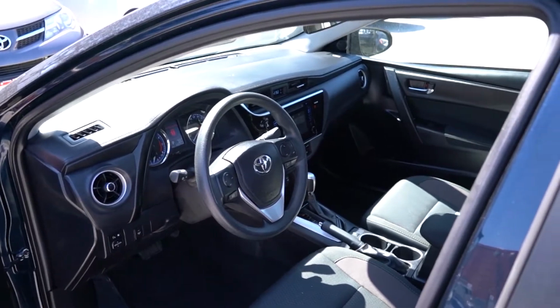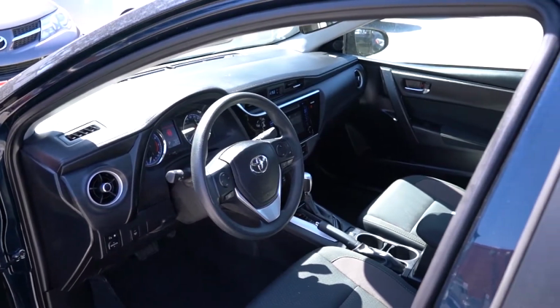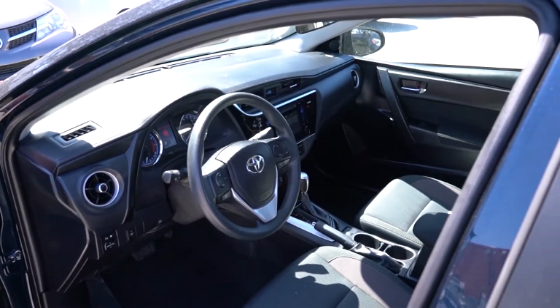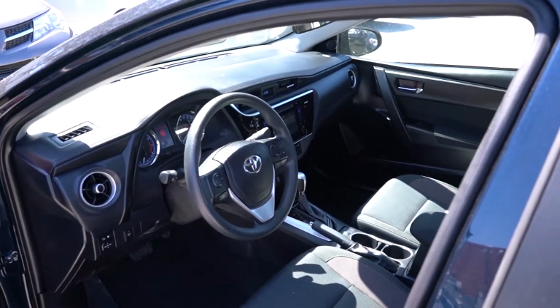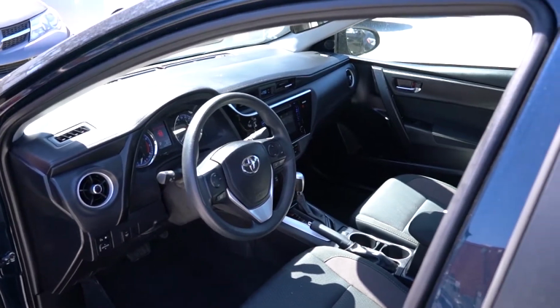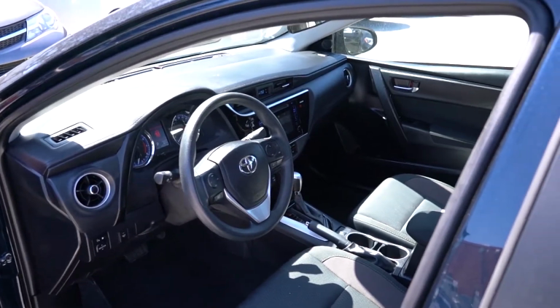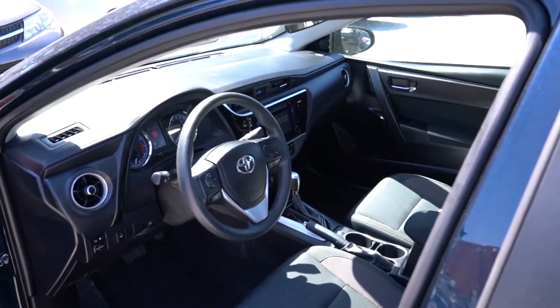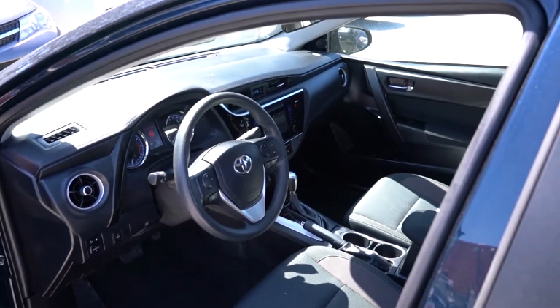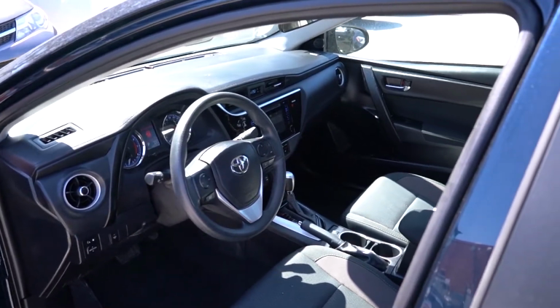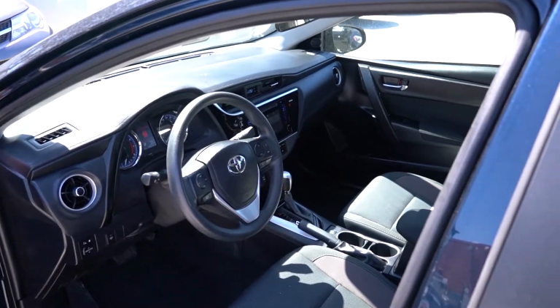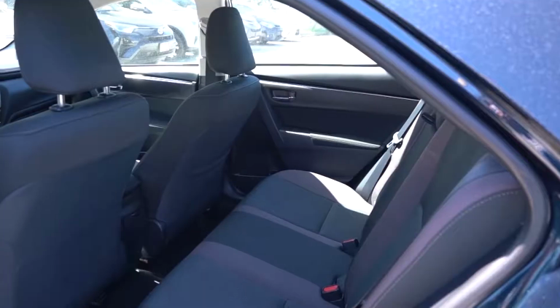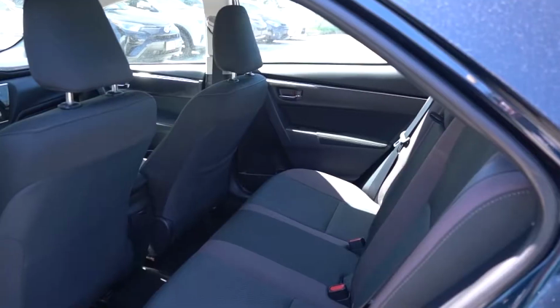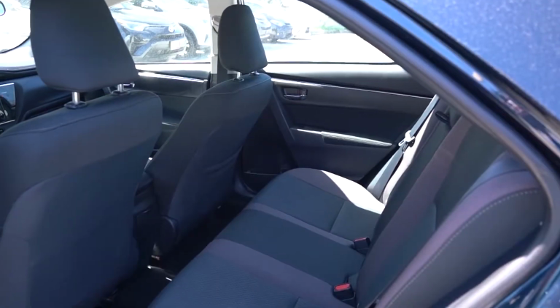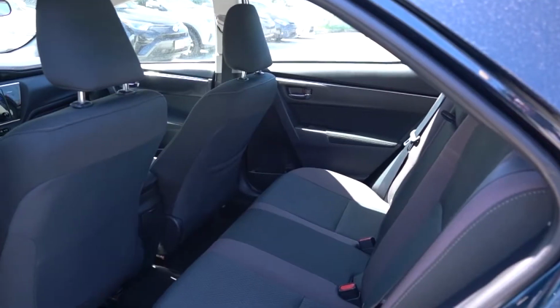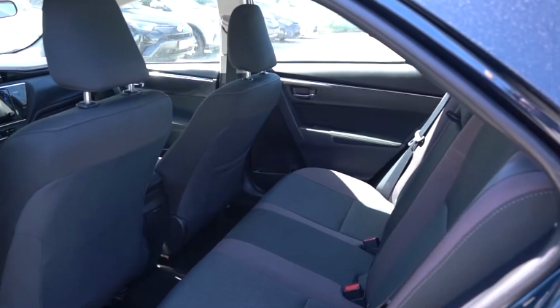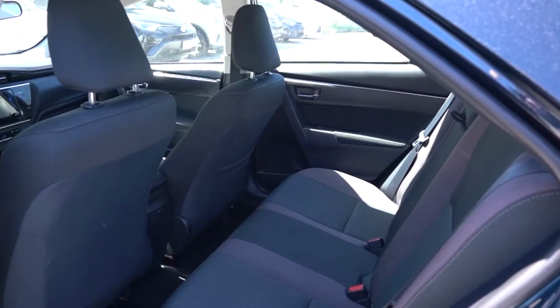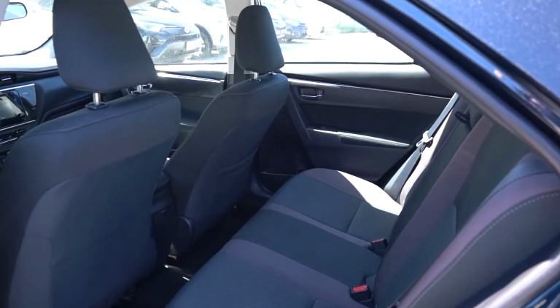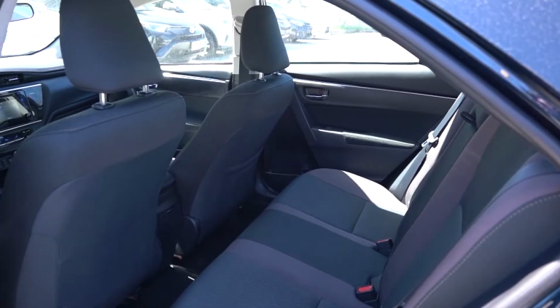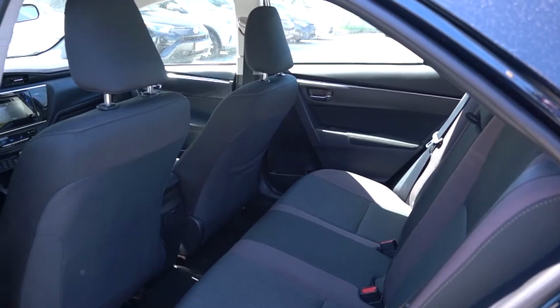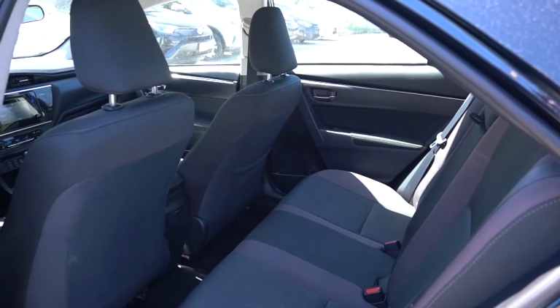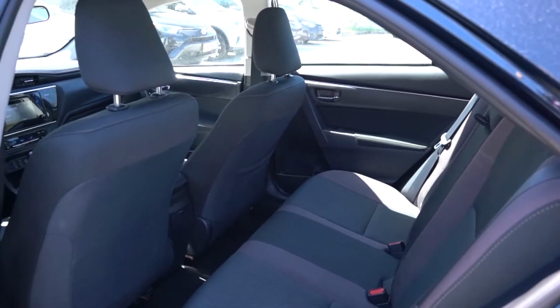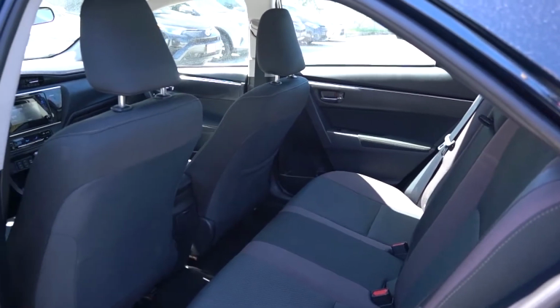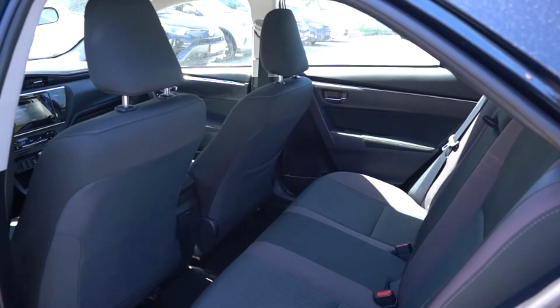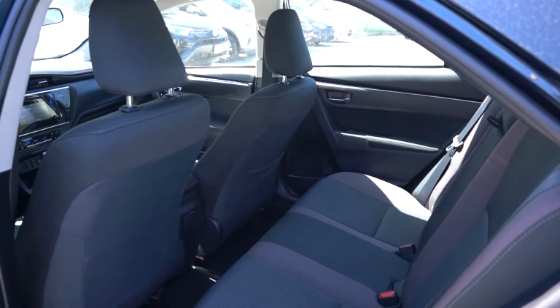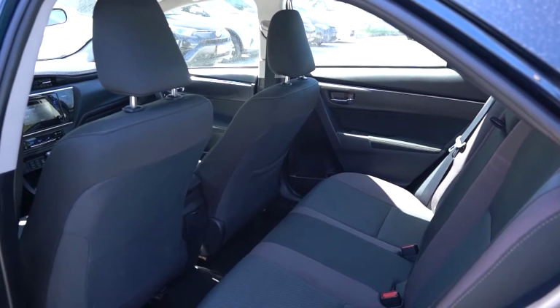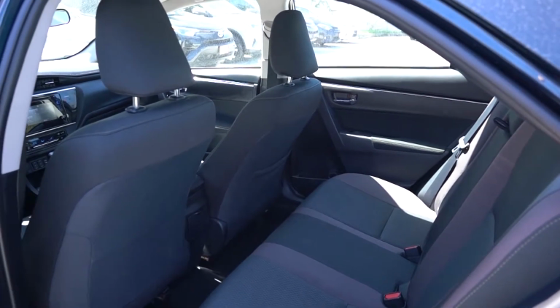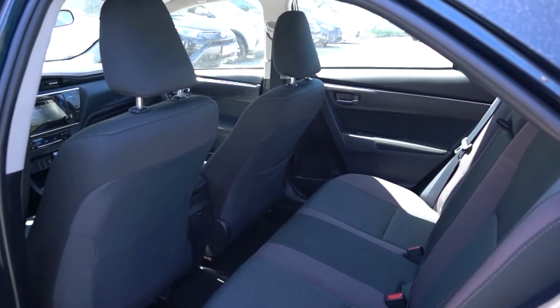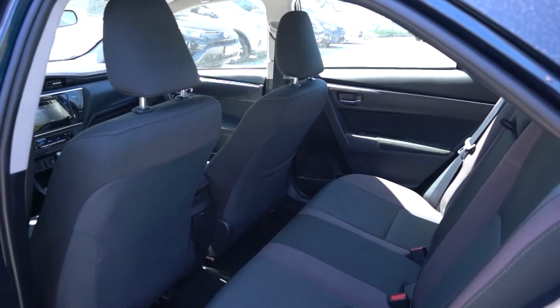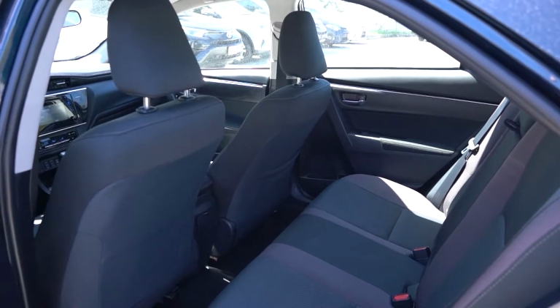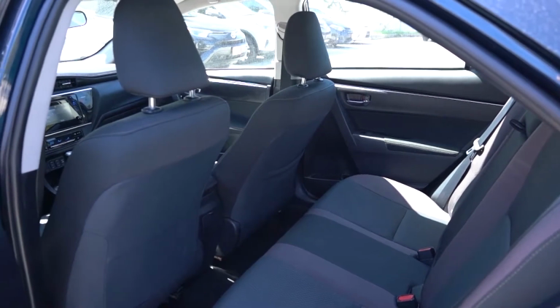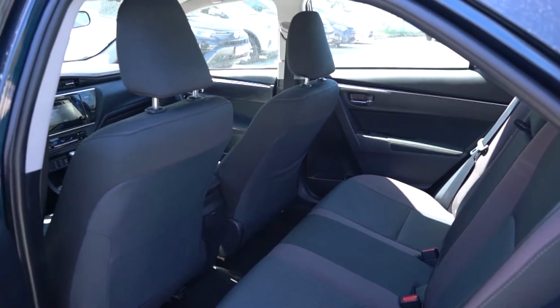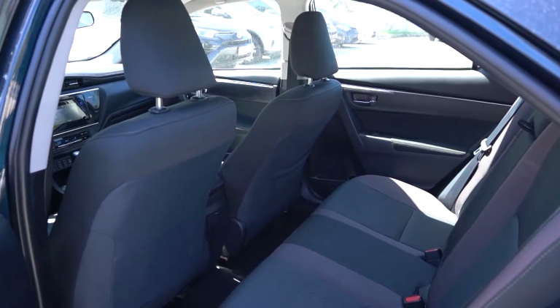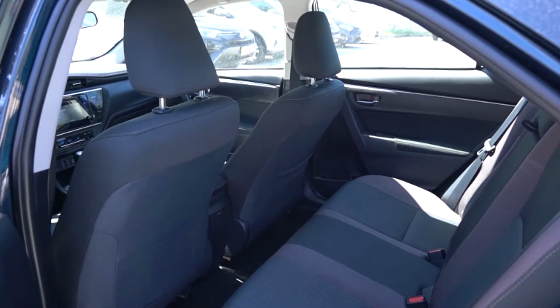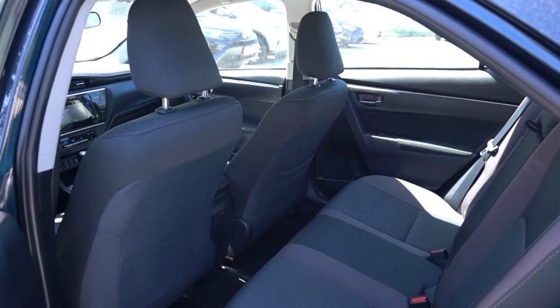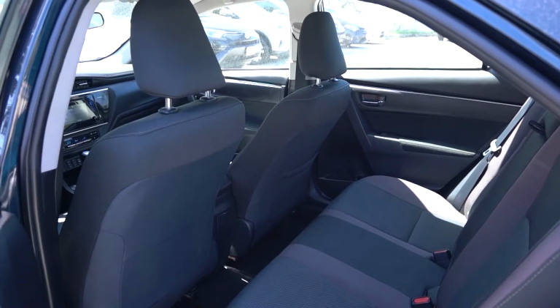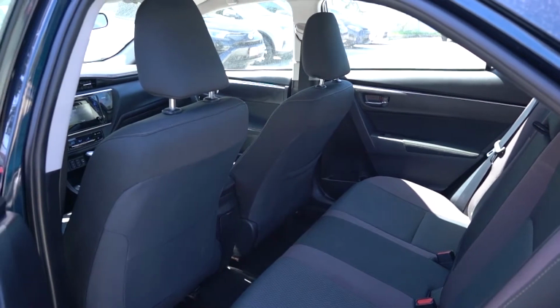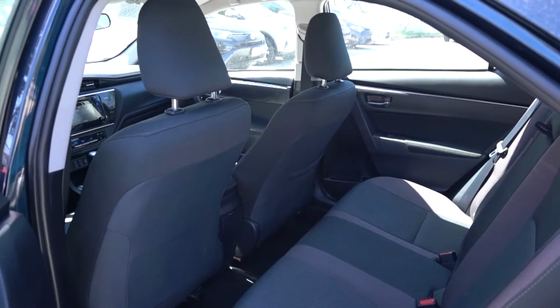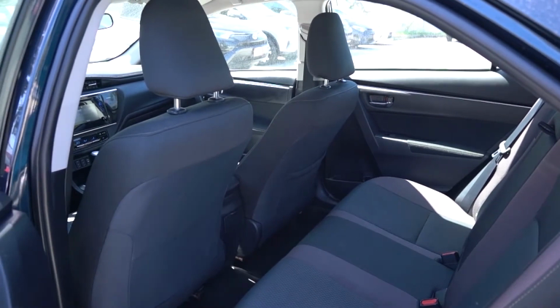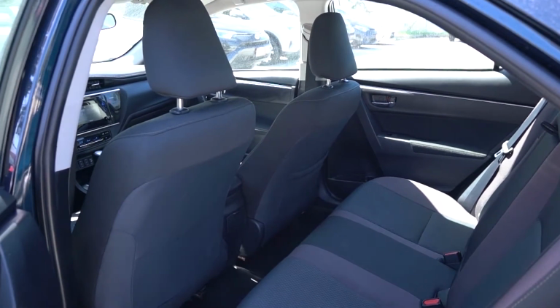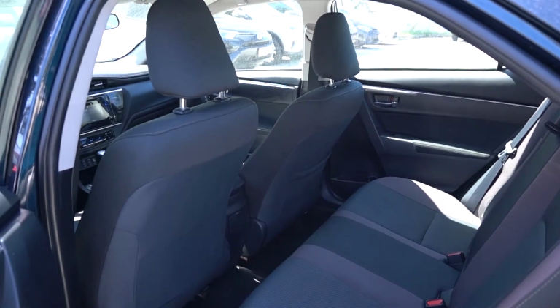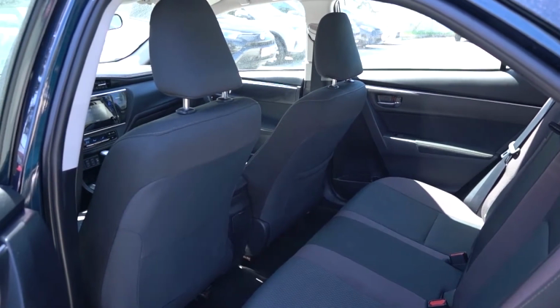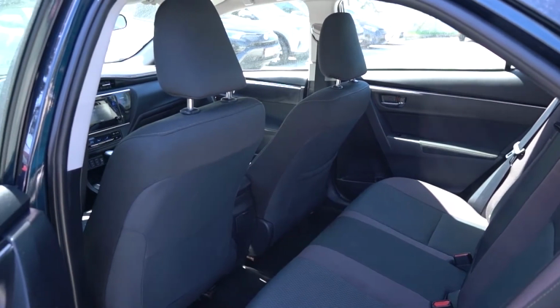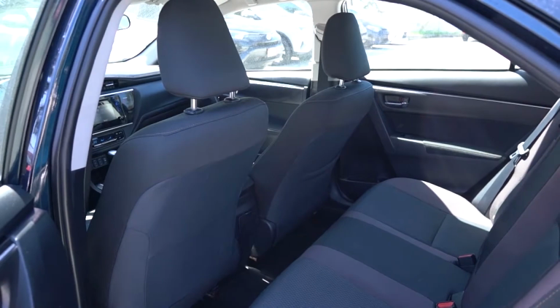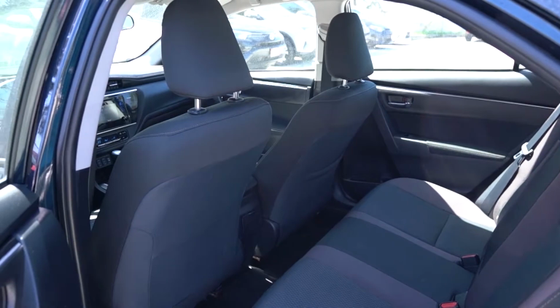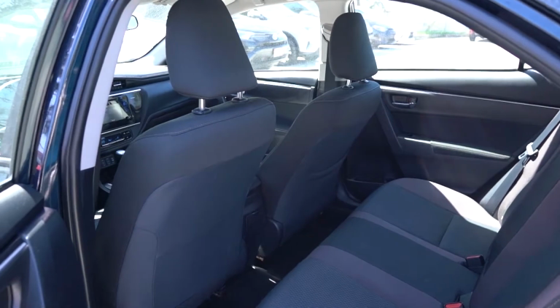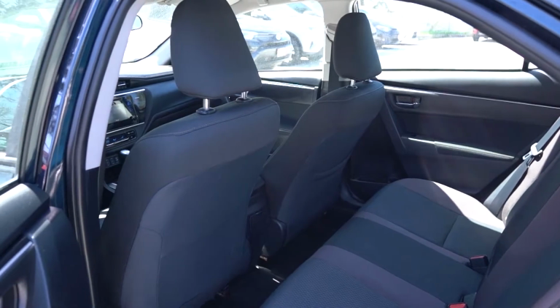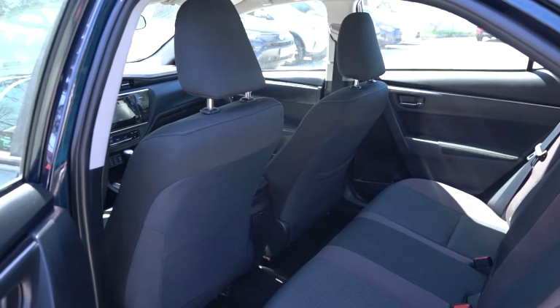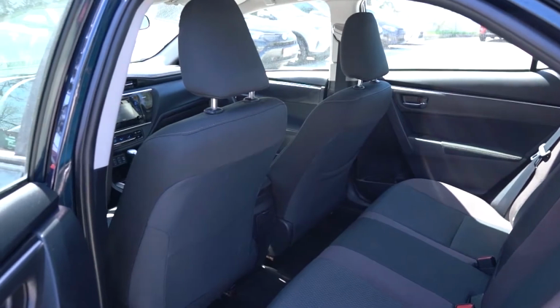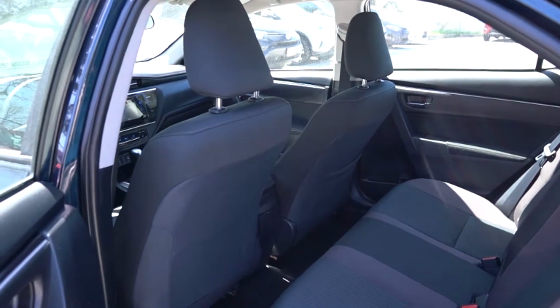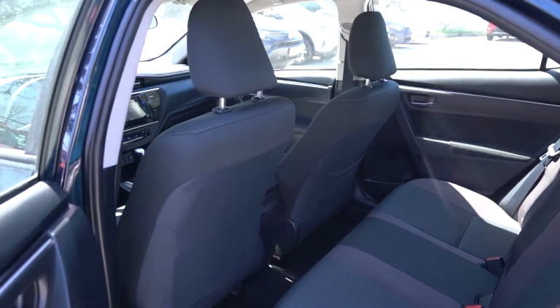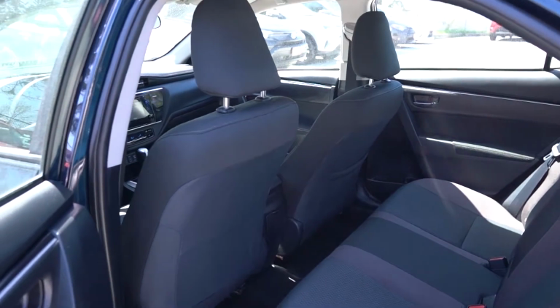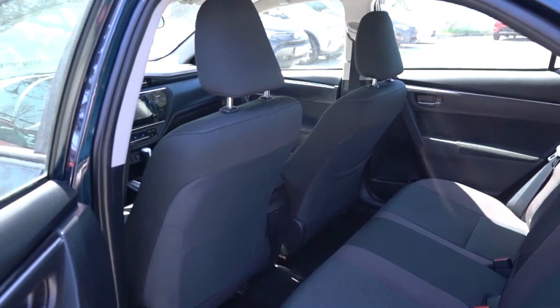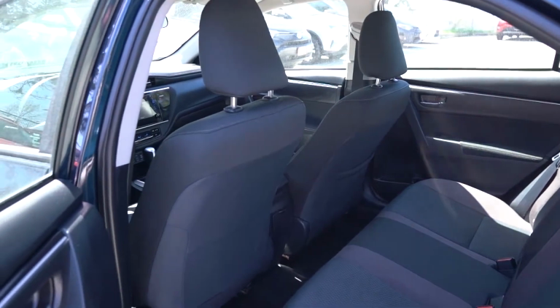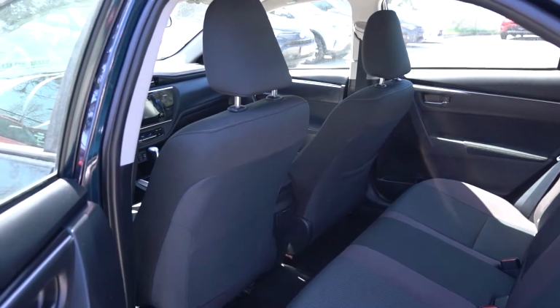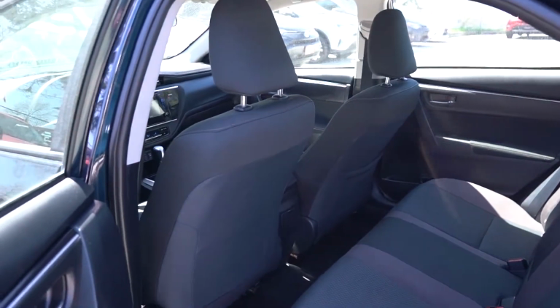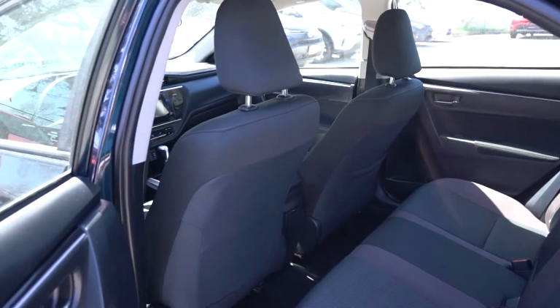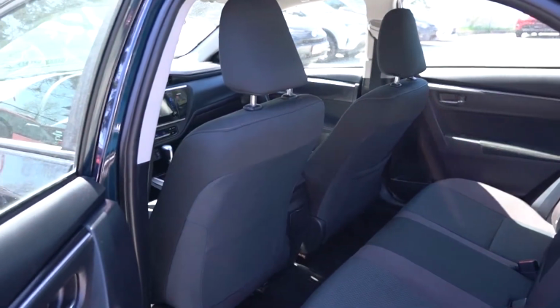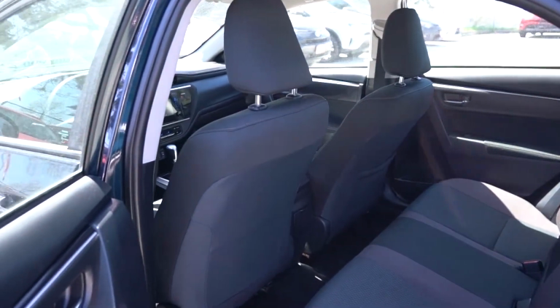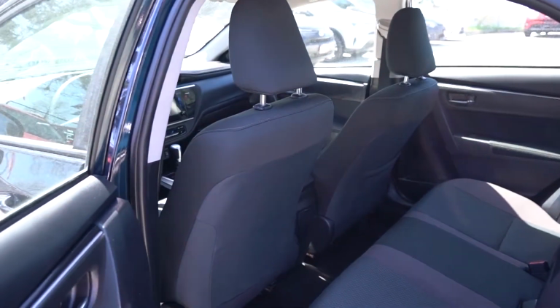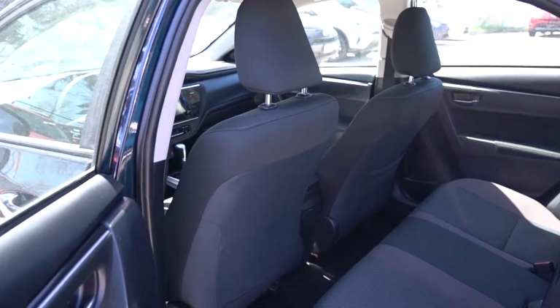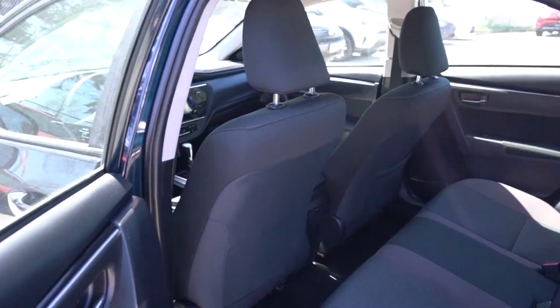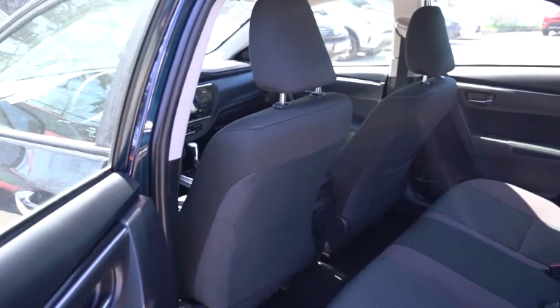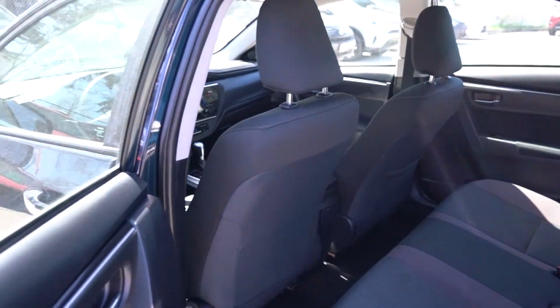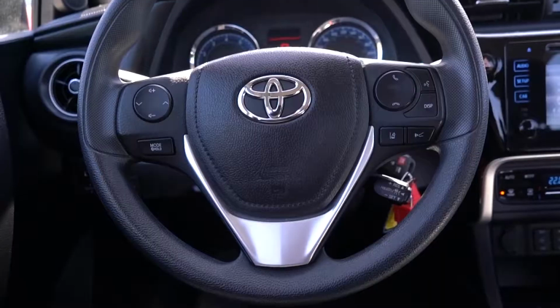Exterior features include variable intermittent wipers, automatic headlamp system, LED headlamps, LED daytime running lights, and 16-inch steel wheels with full wheel covers.